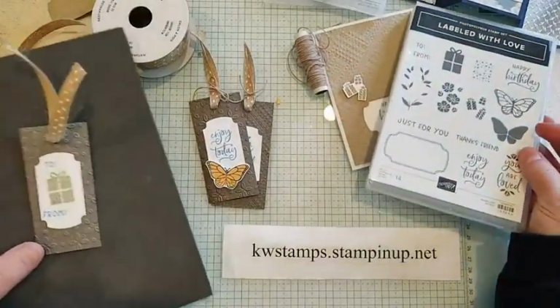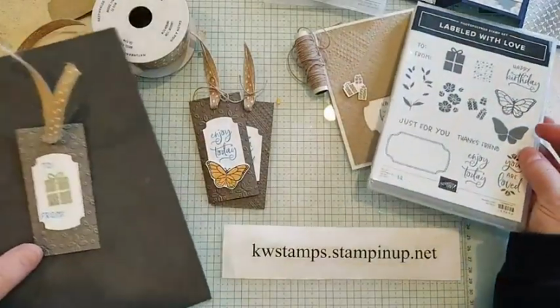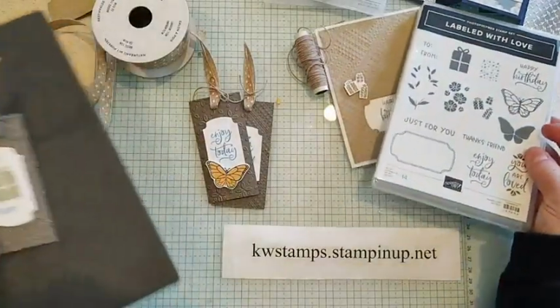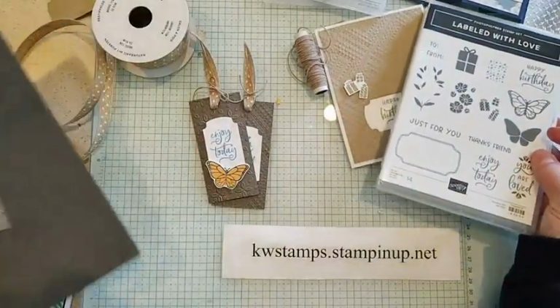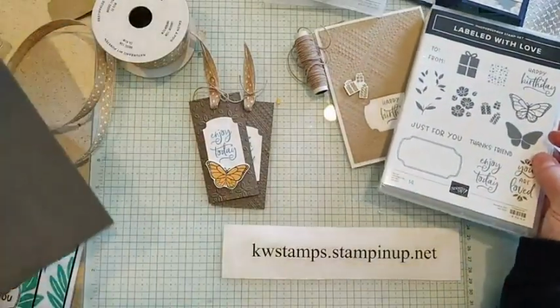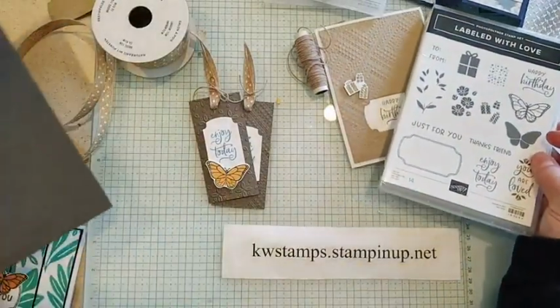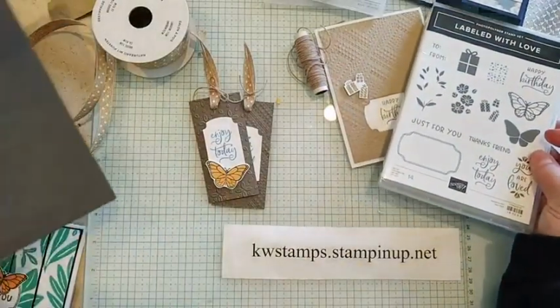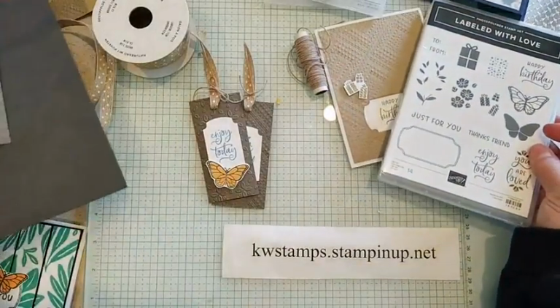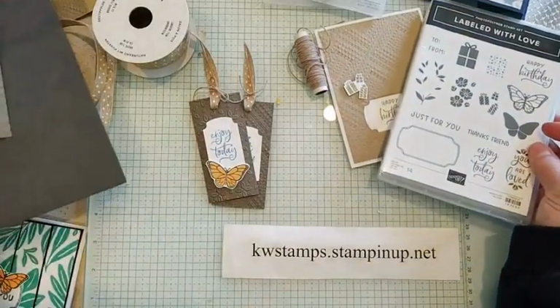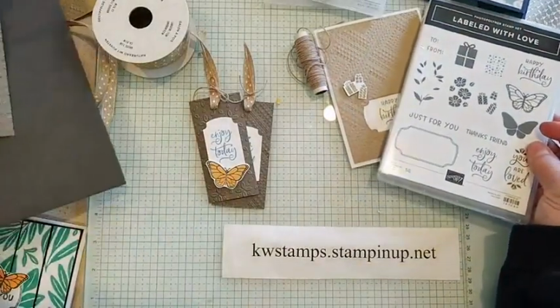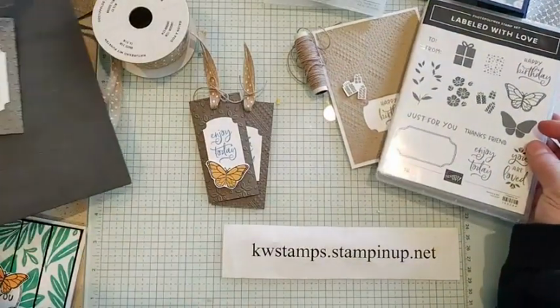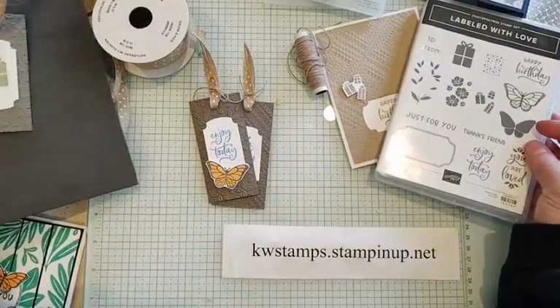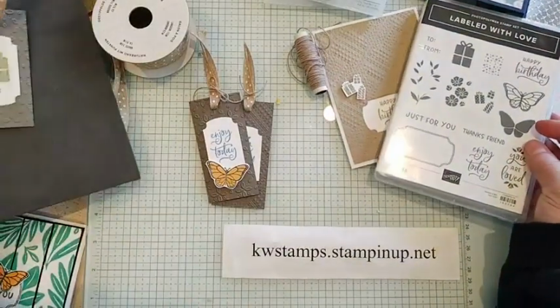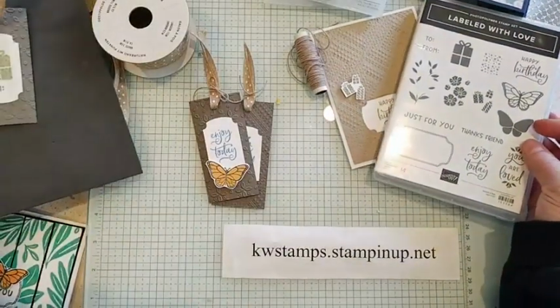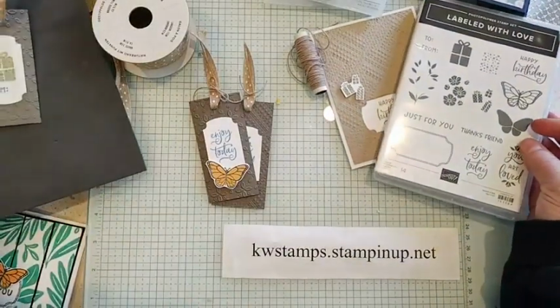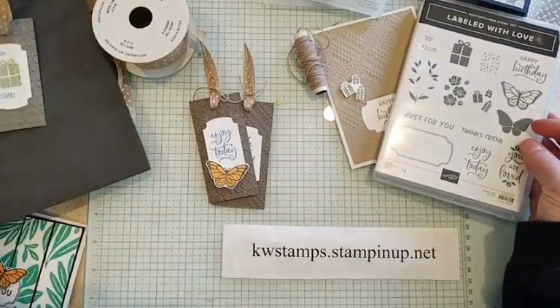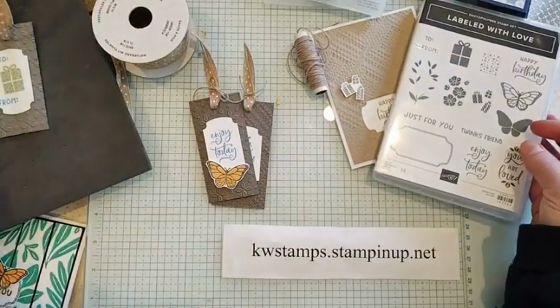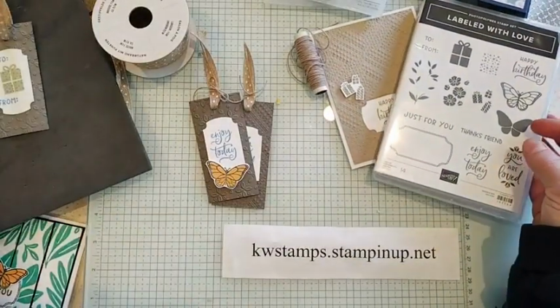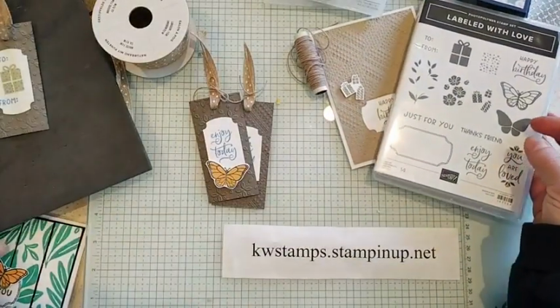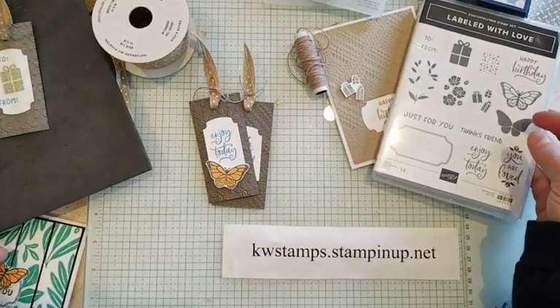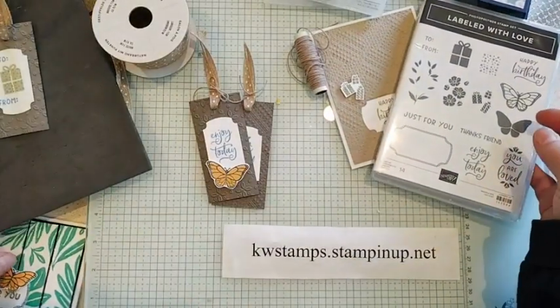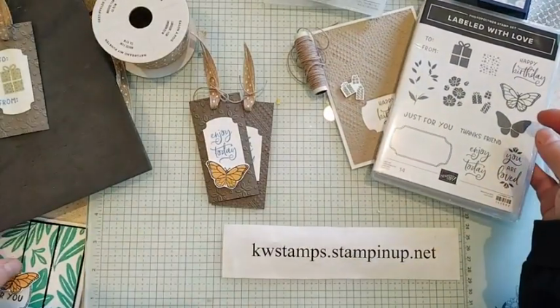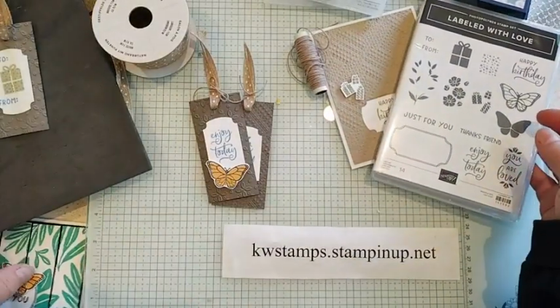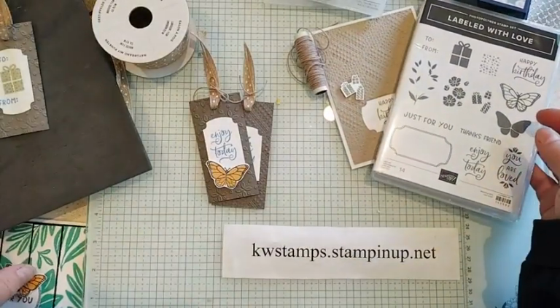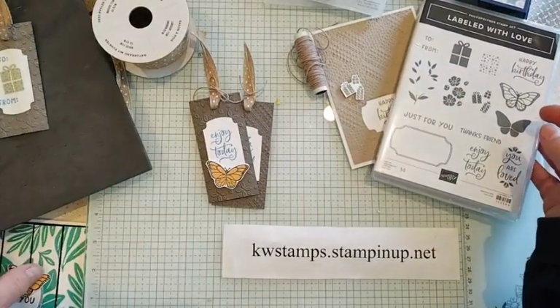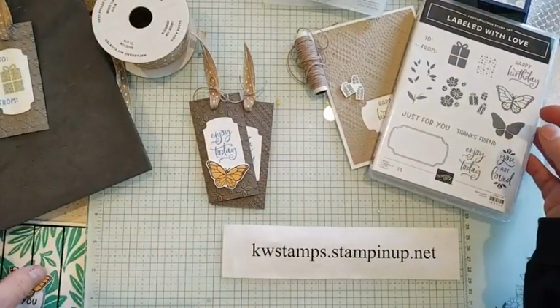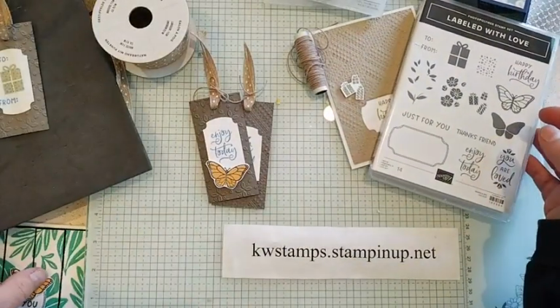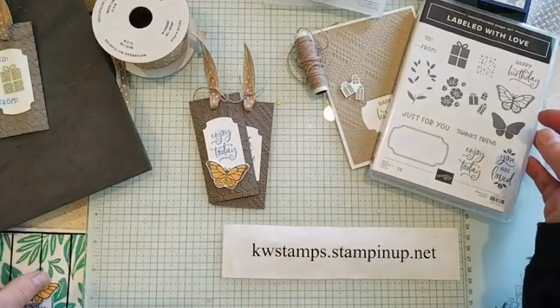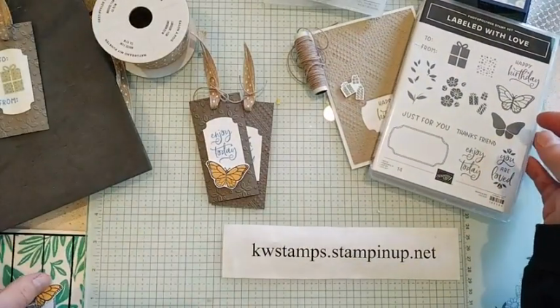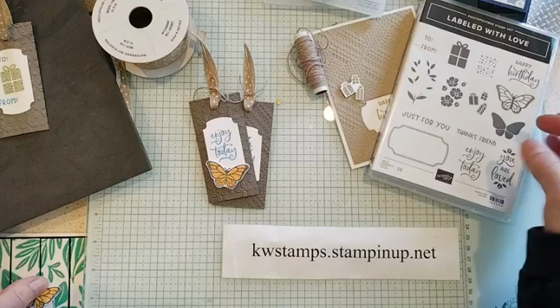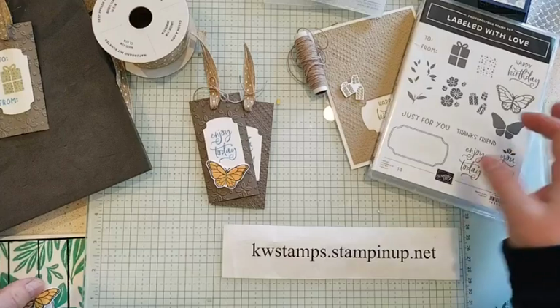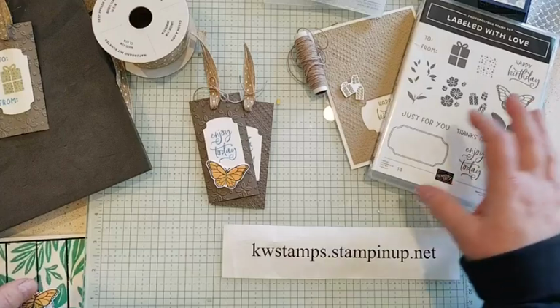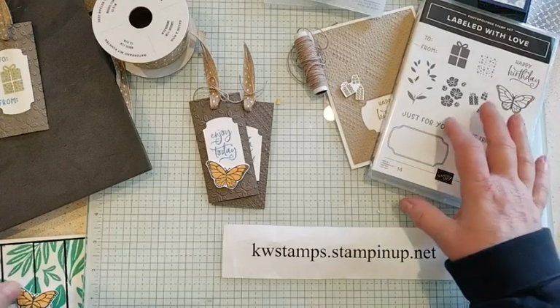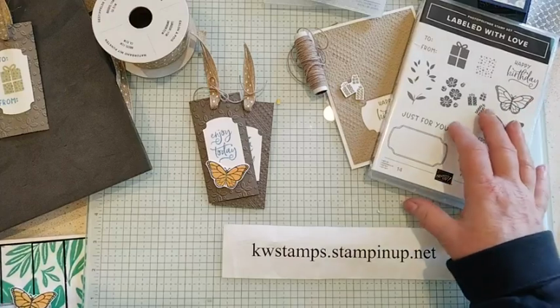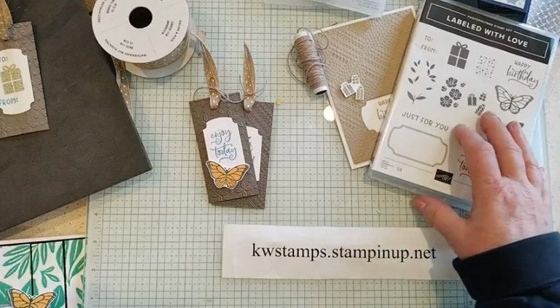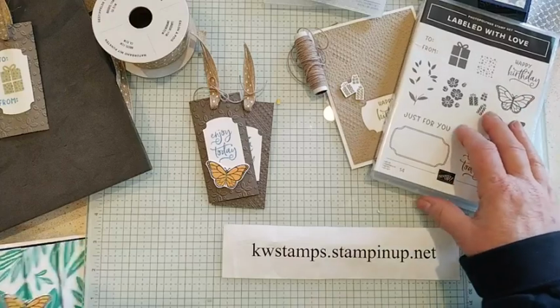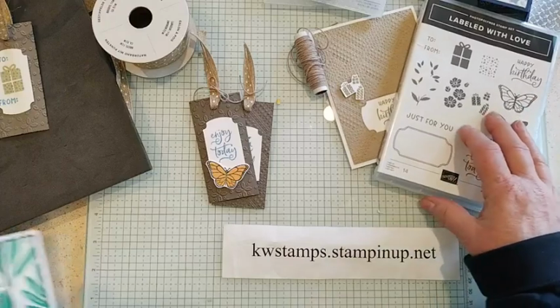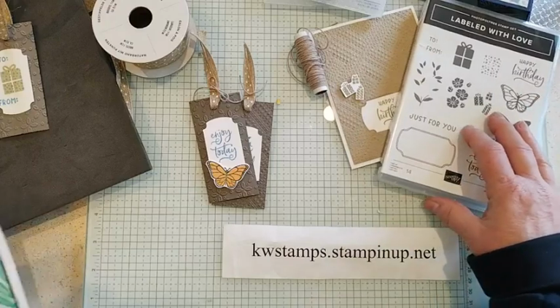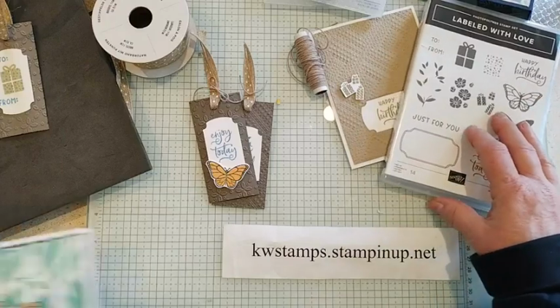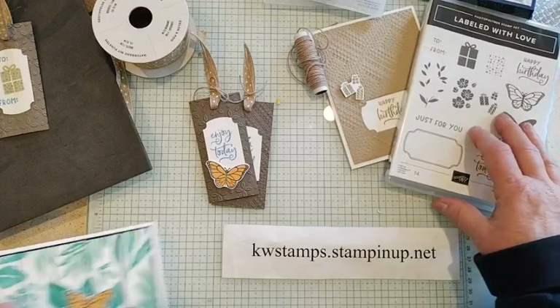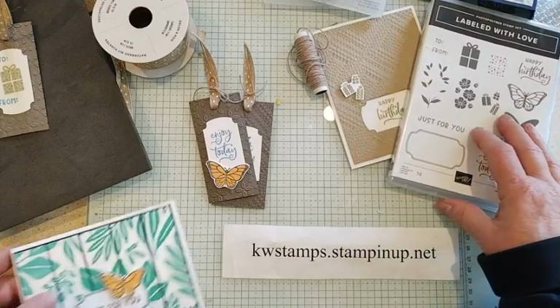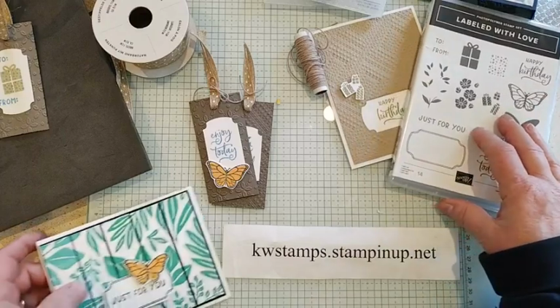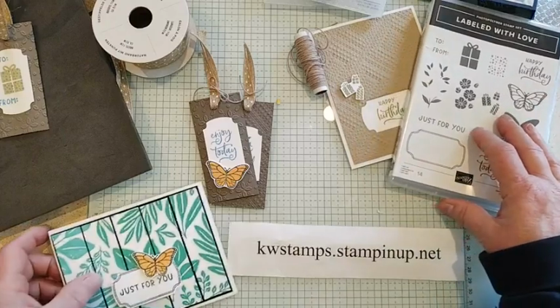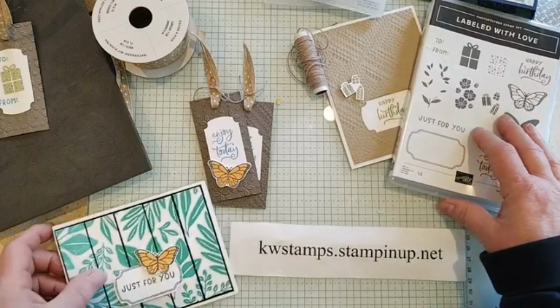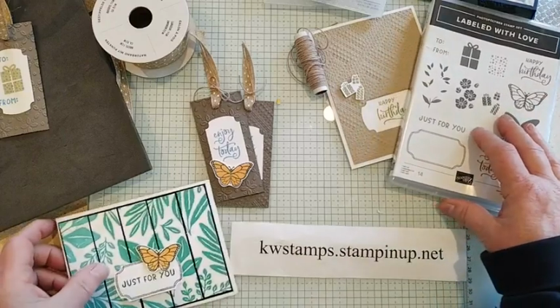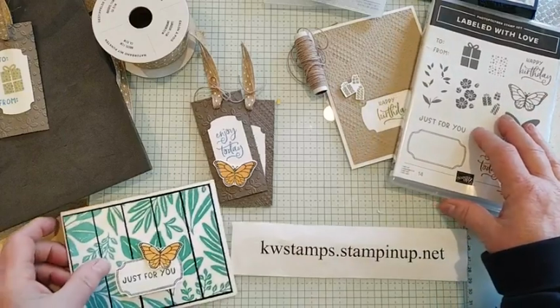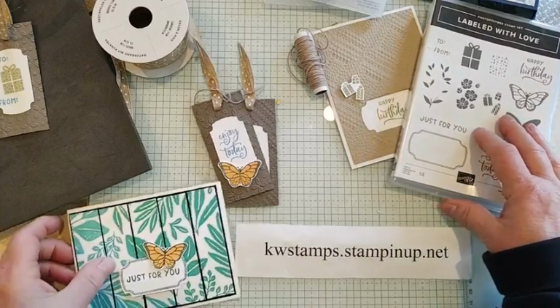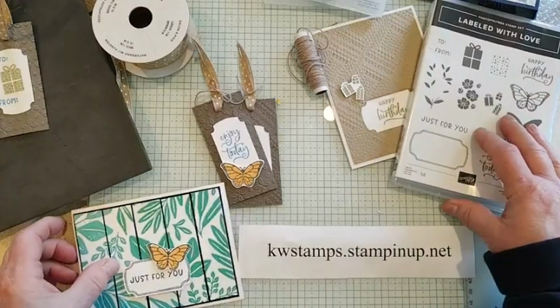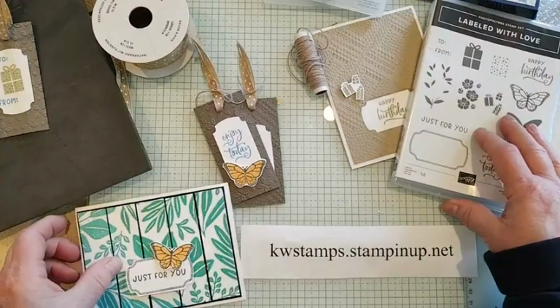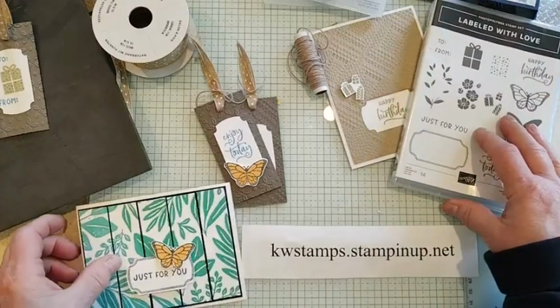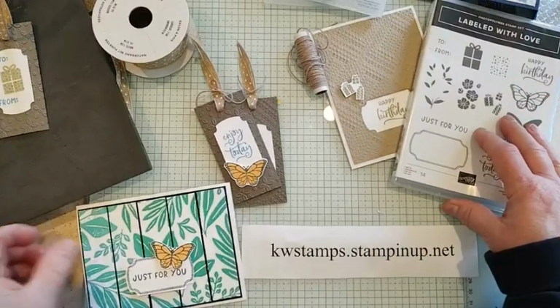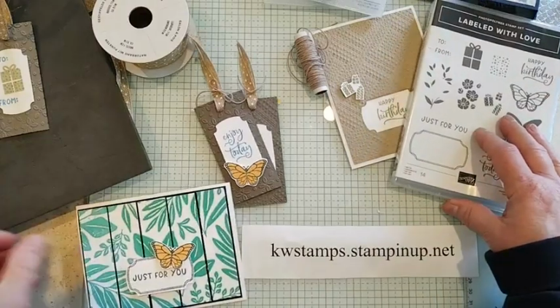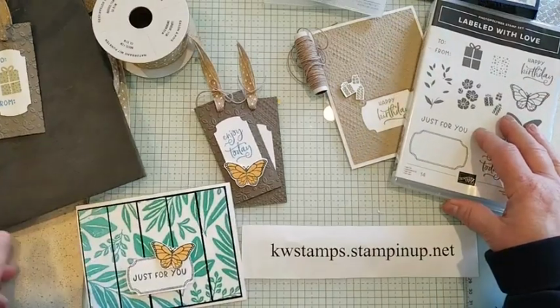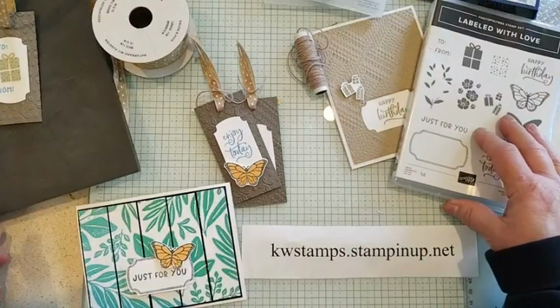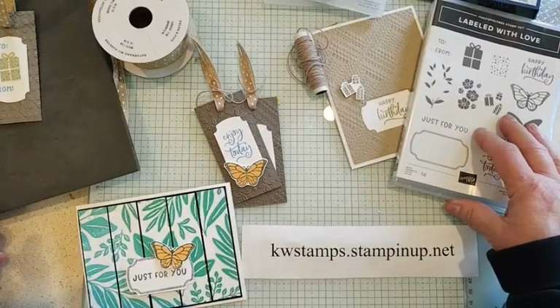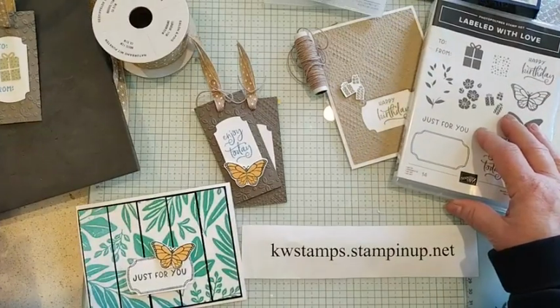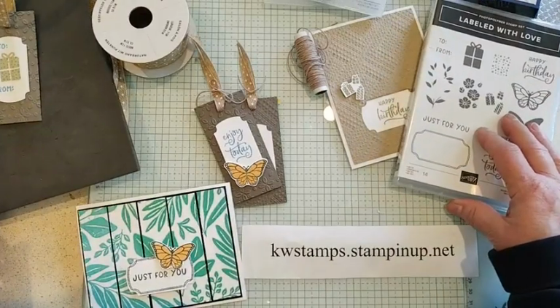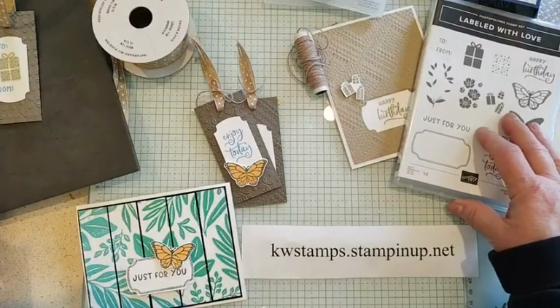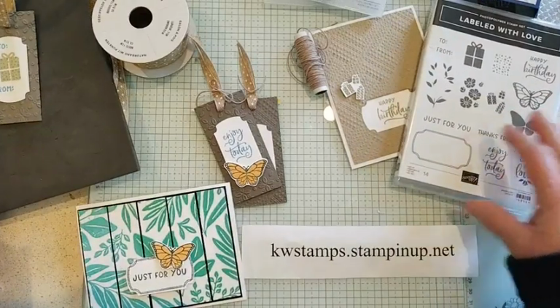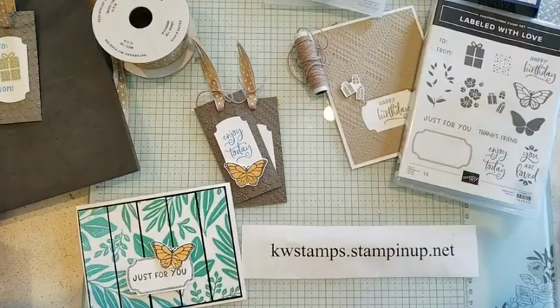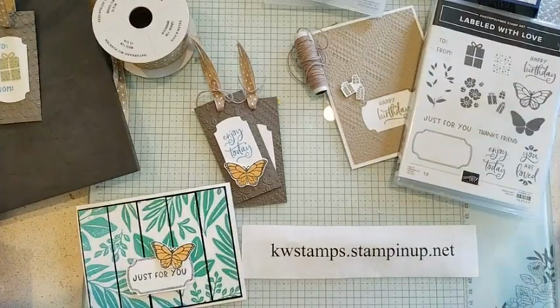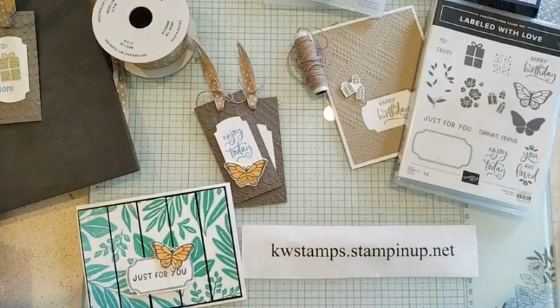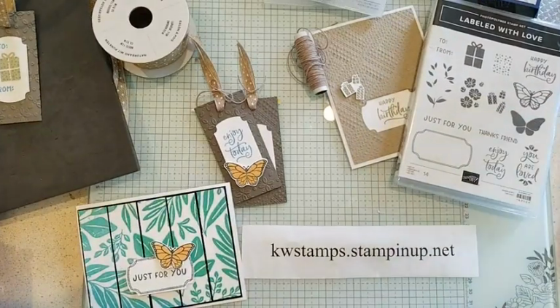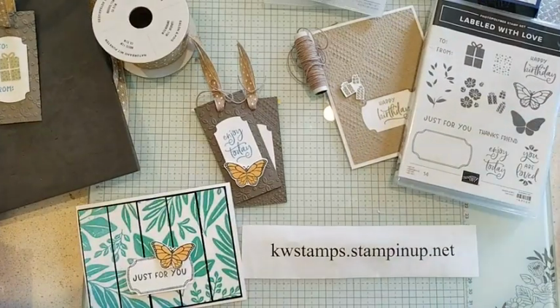Just some tips for you as you're crafting. It's cold today, so you might want to stay inside and do some crafting. Hope you have a great week — happy crafting!